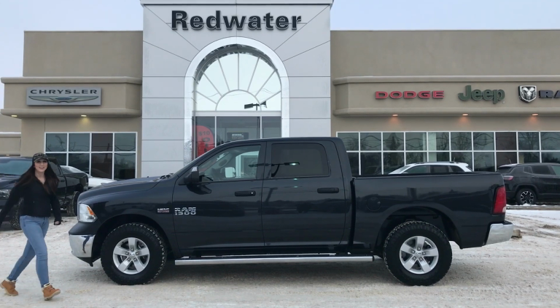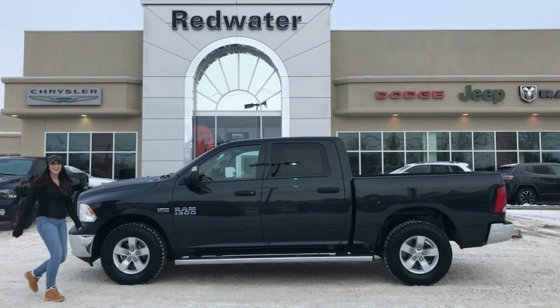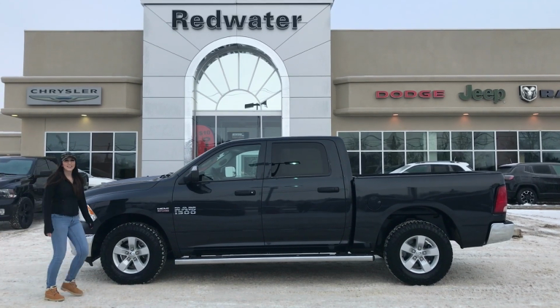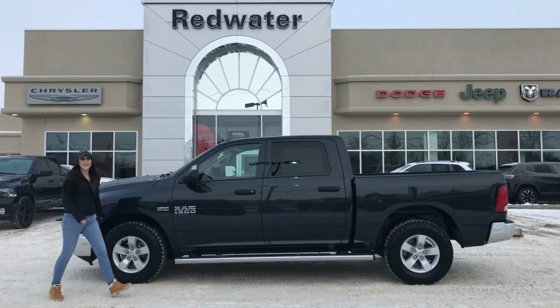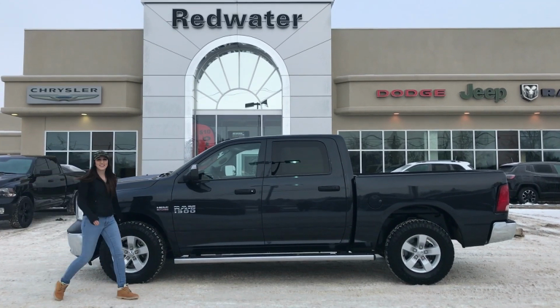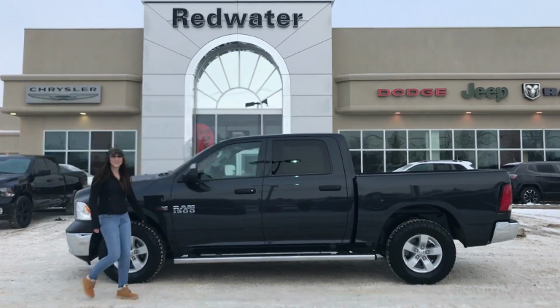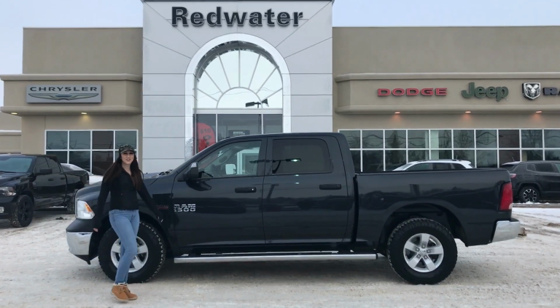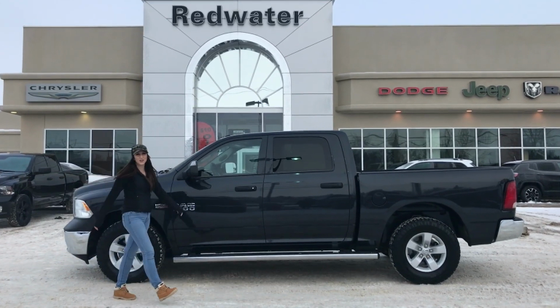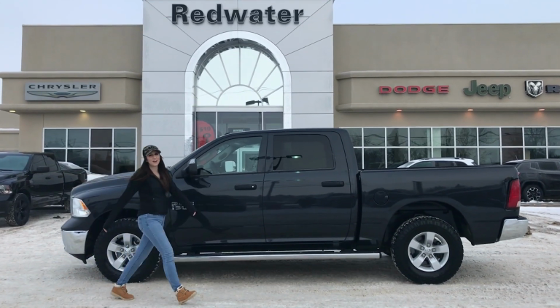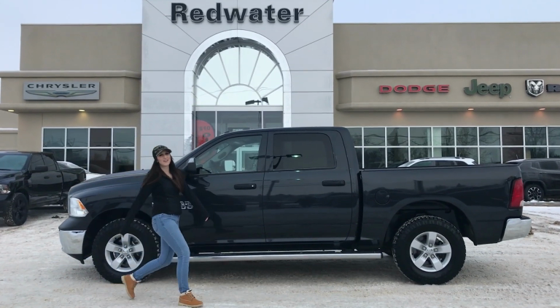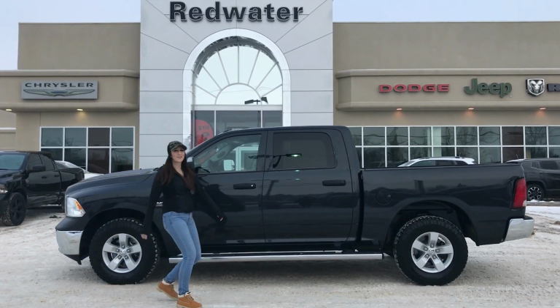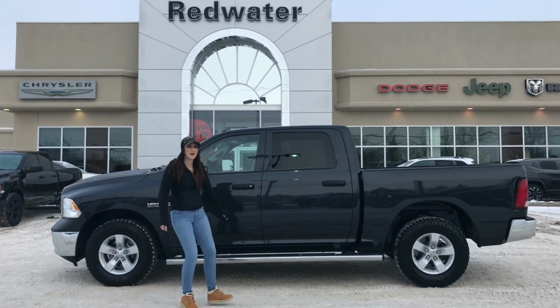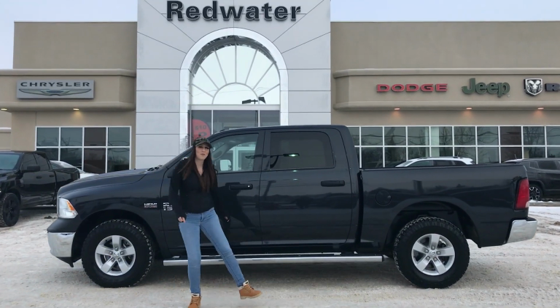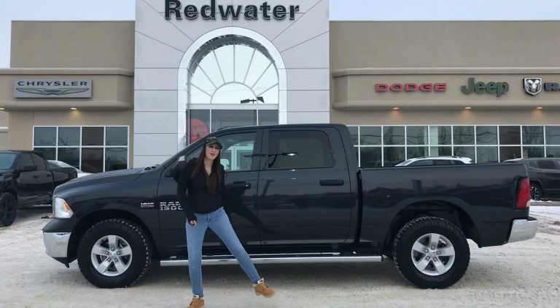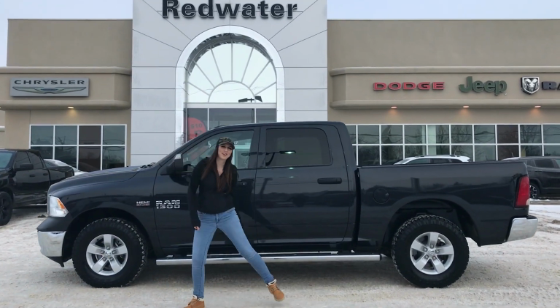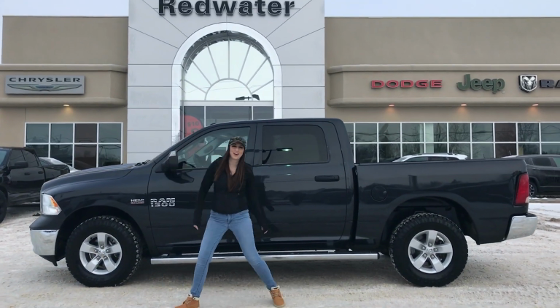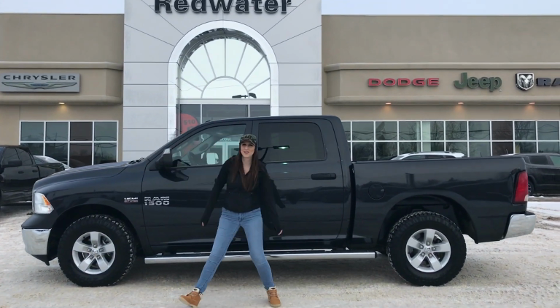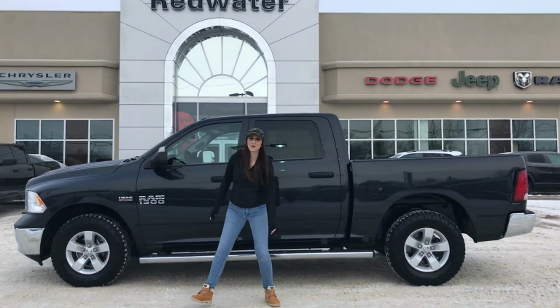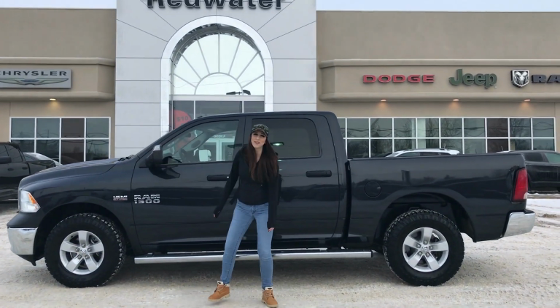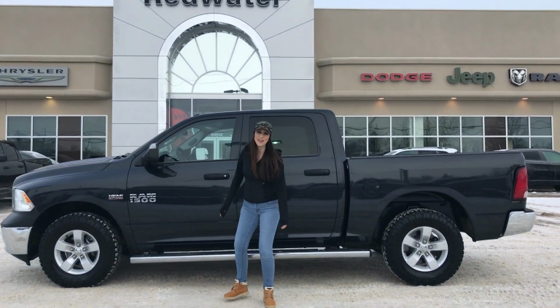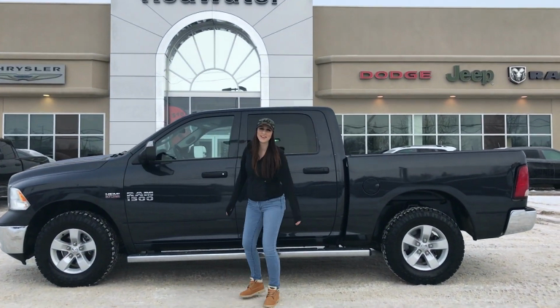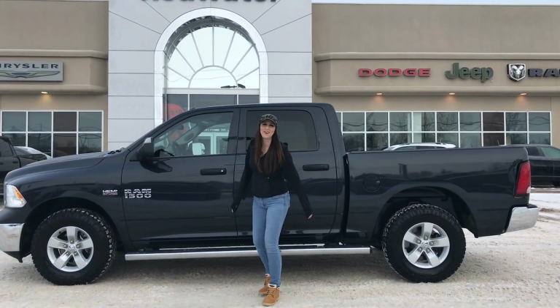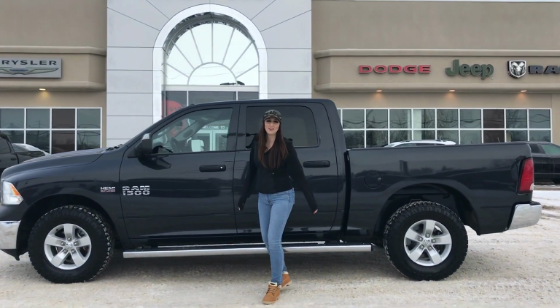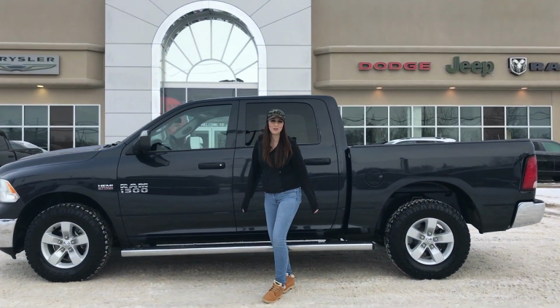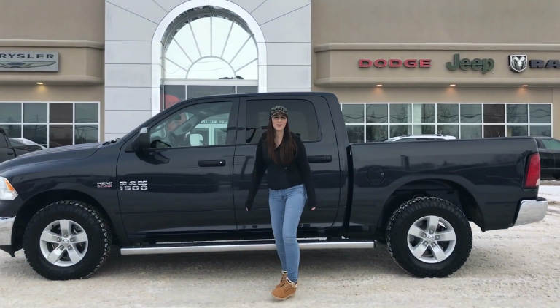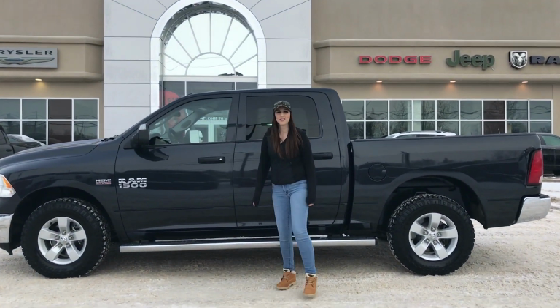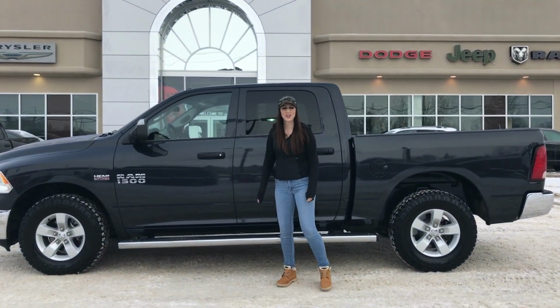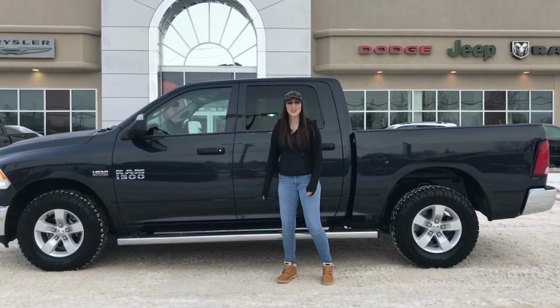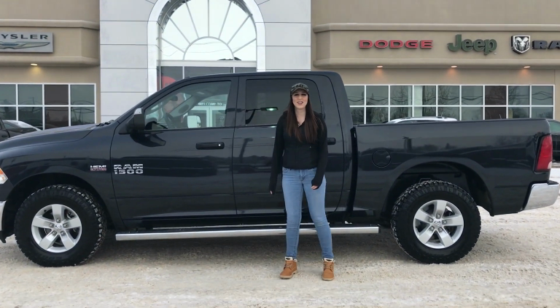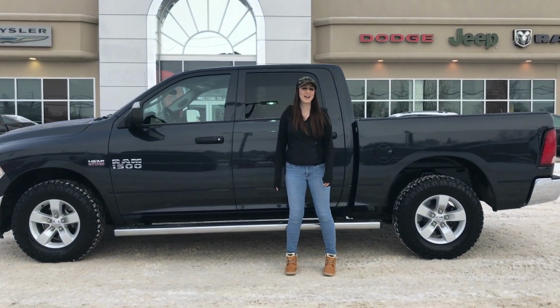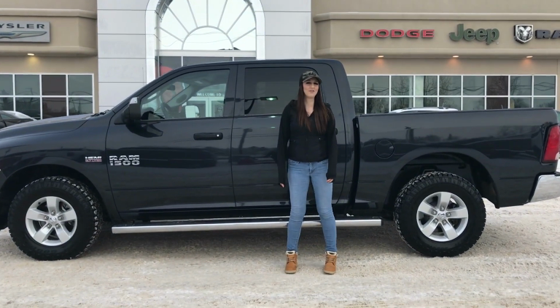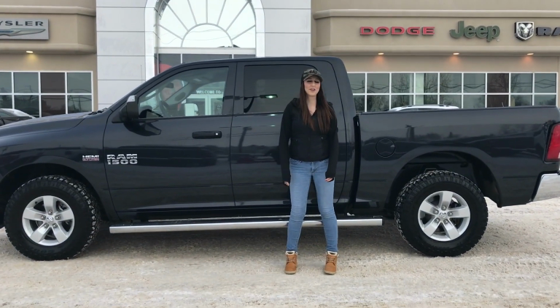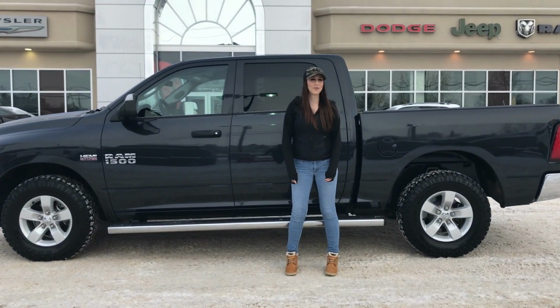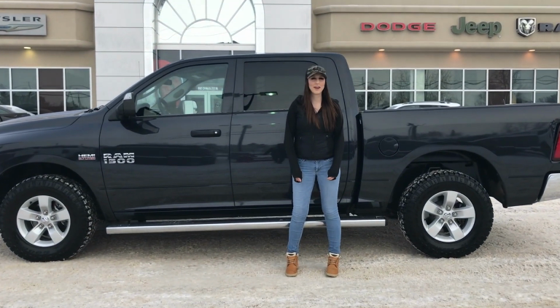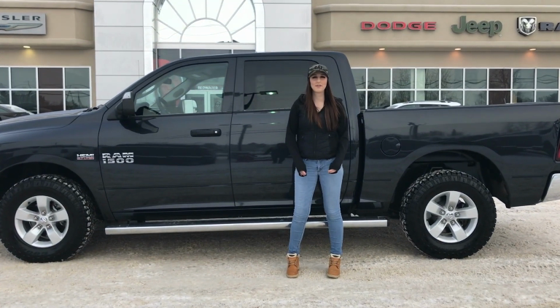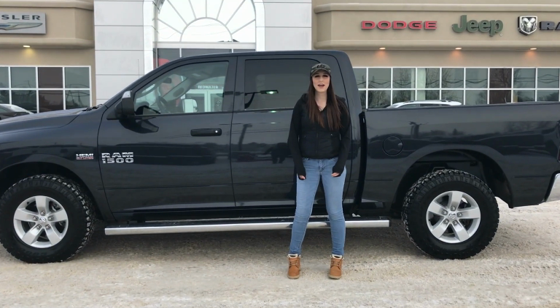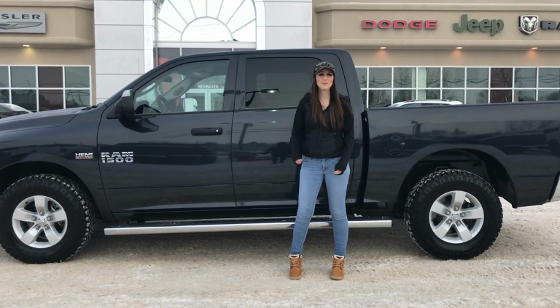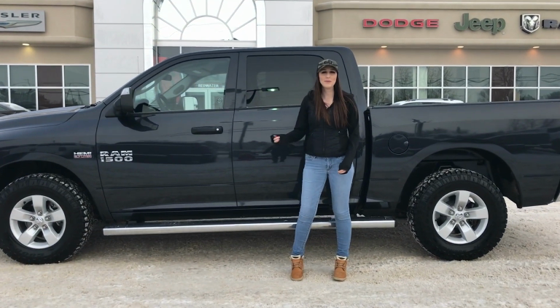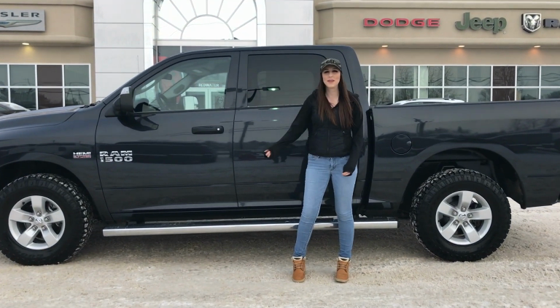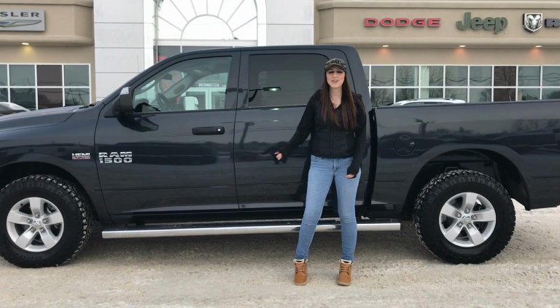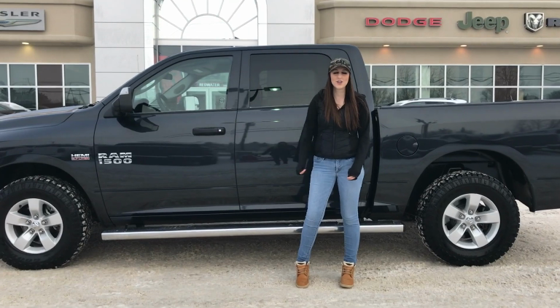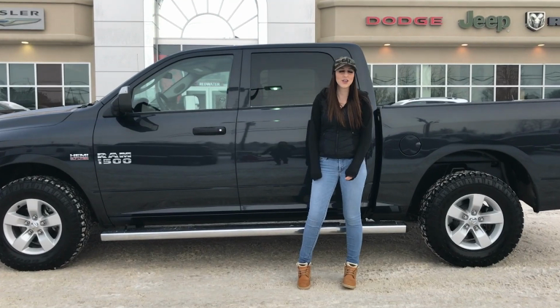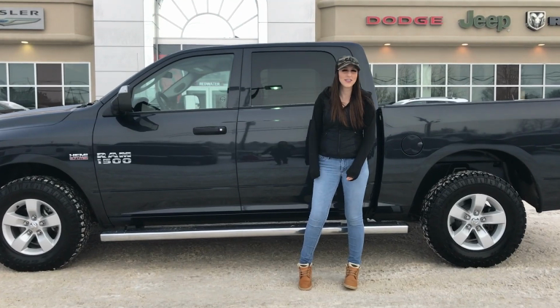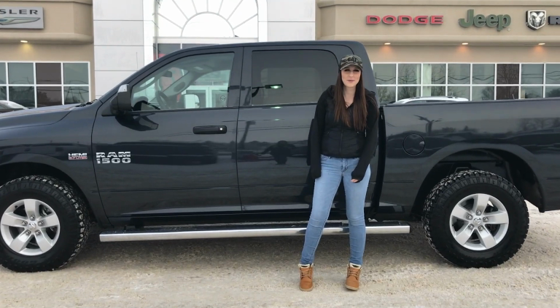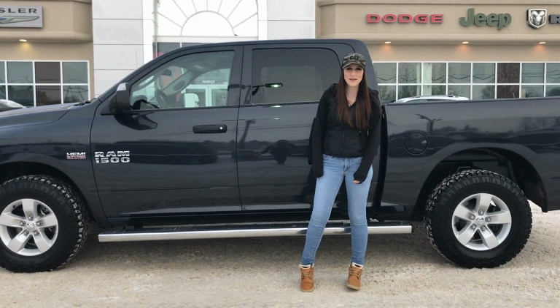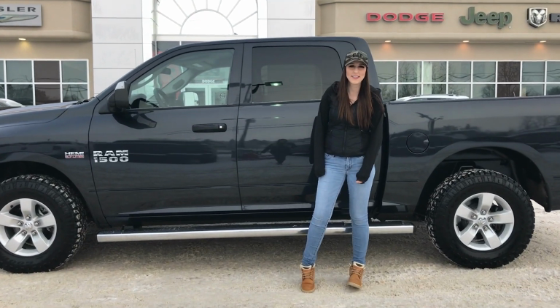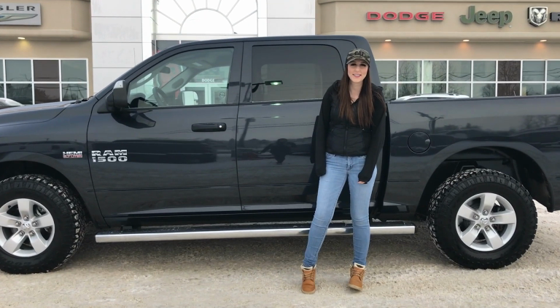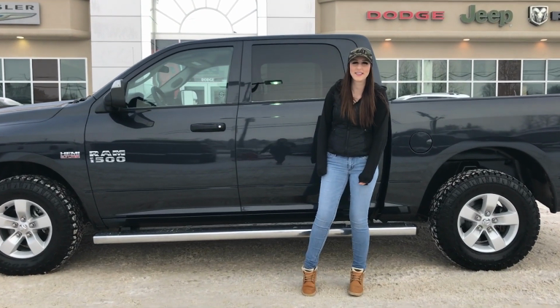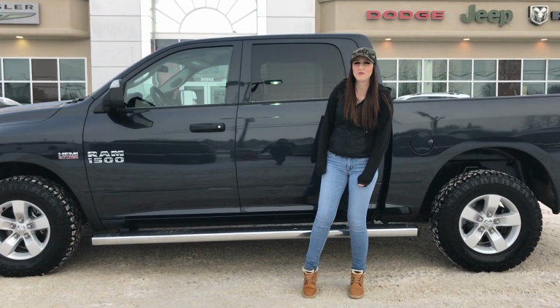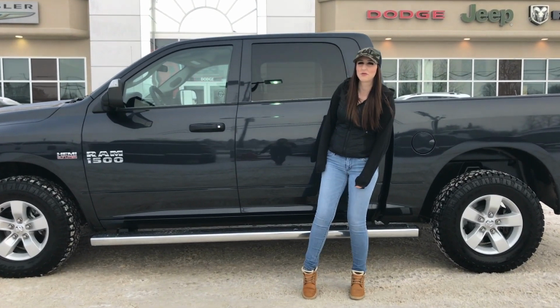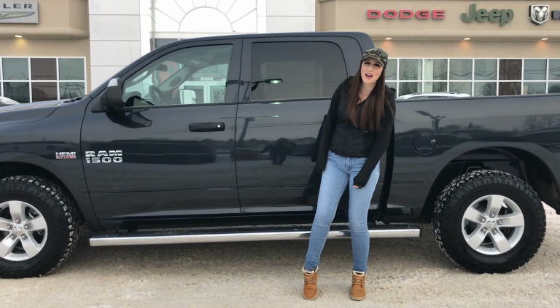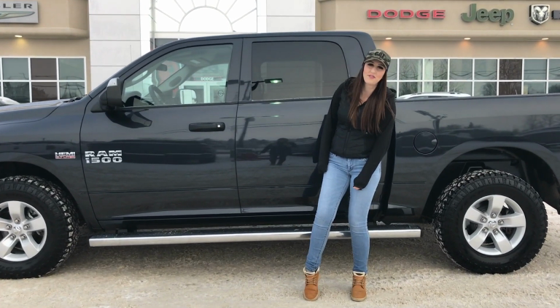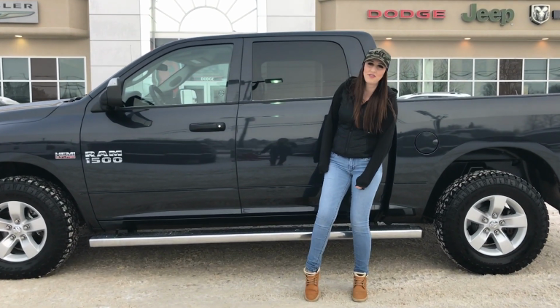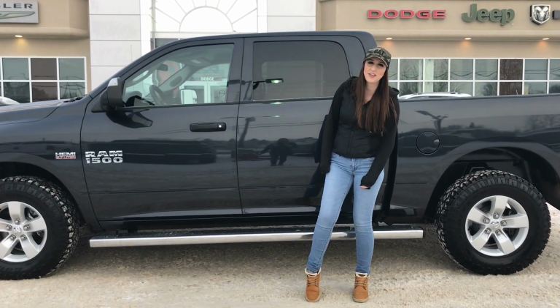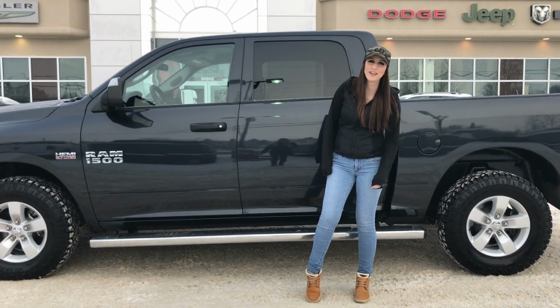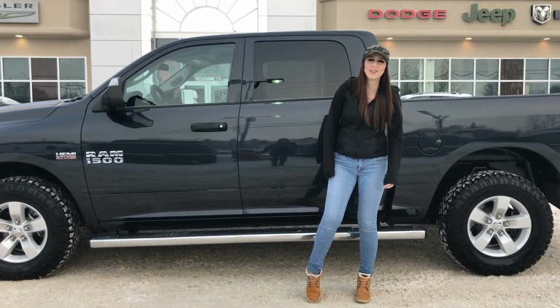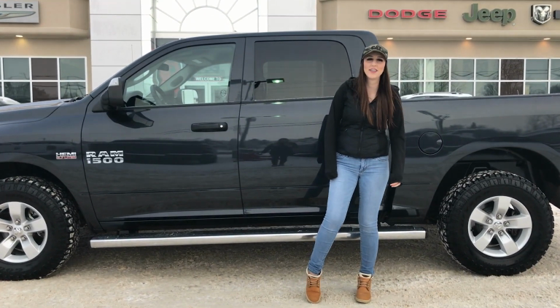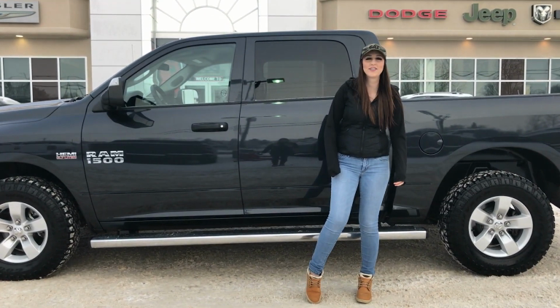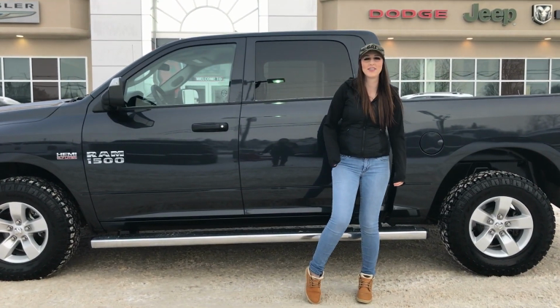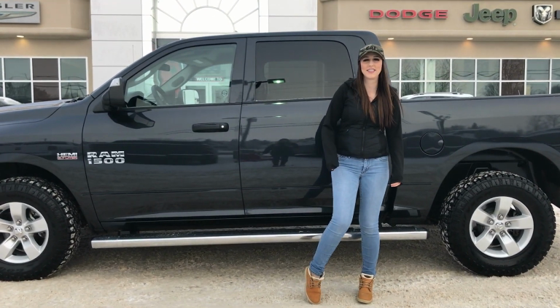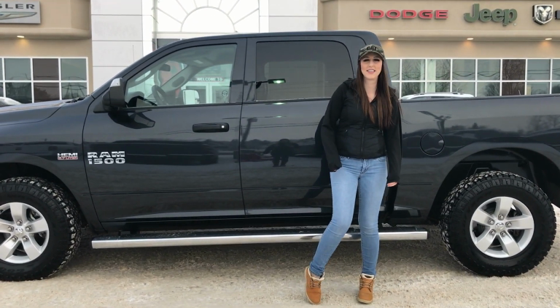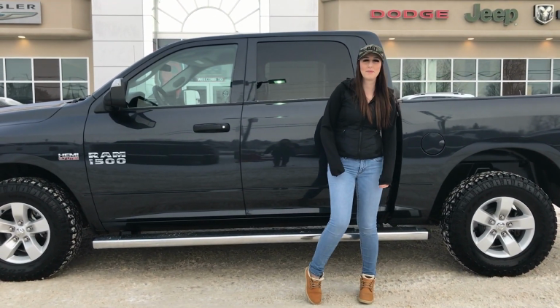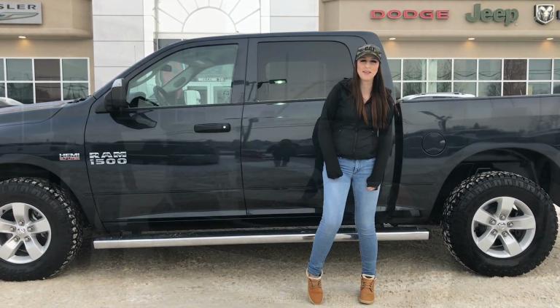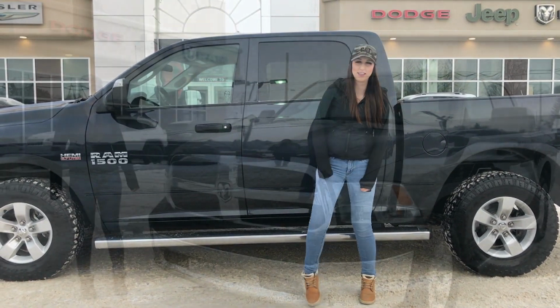Hey guys, this is Jill down at Redwater Dodge, home of the $10 oil change and Rickereddy Rams. I'm here to show you this 2016 Ram 1500, so let's take a peek.